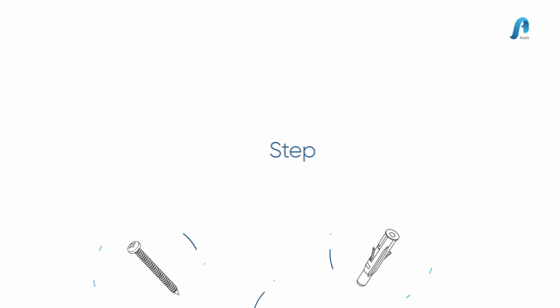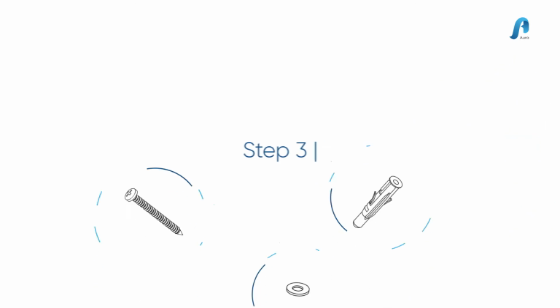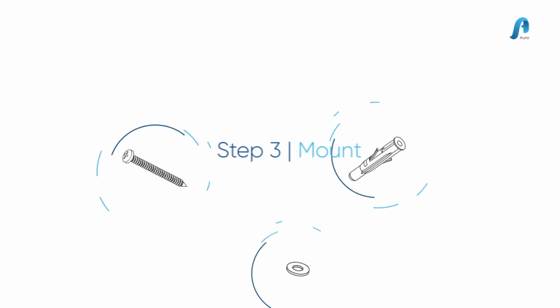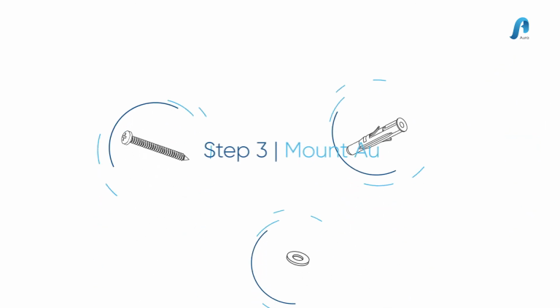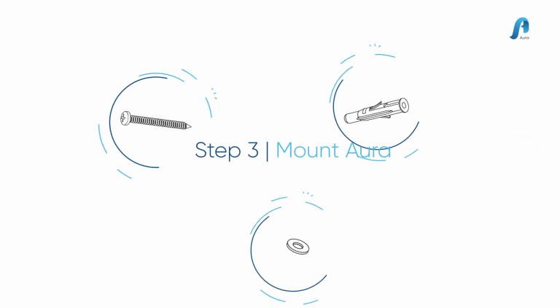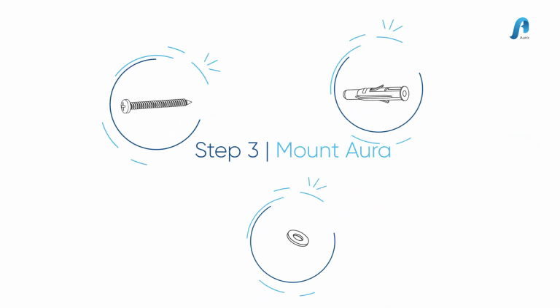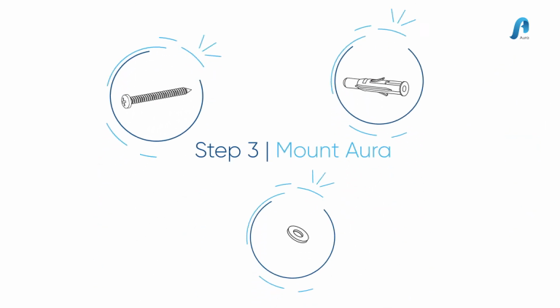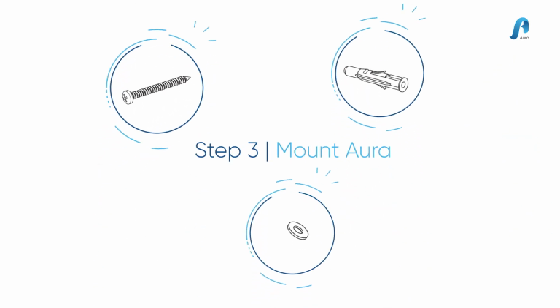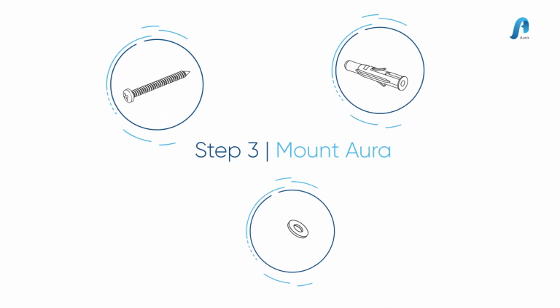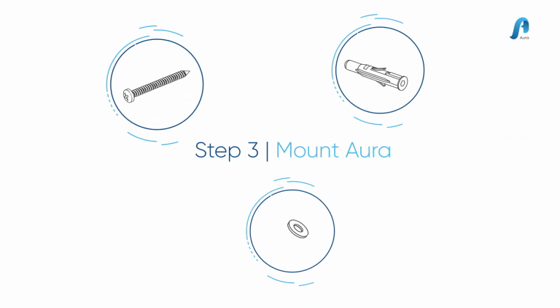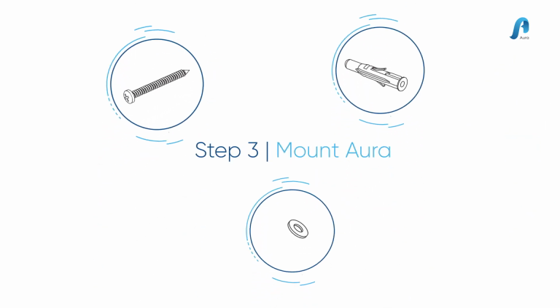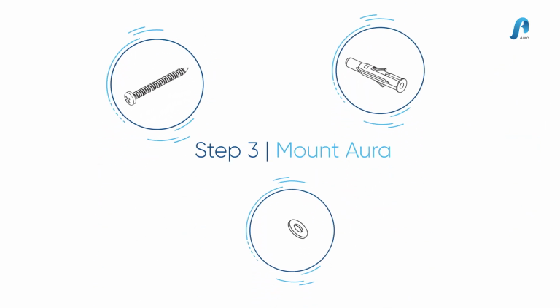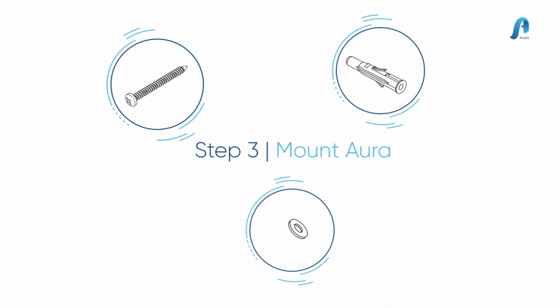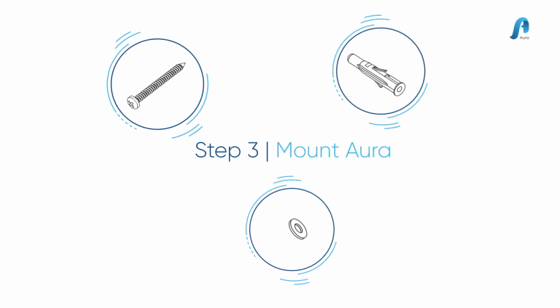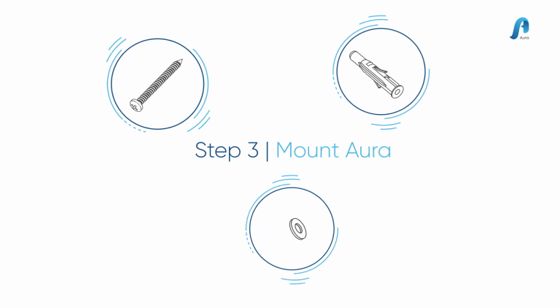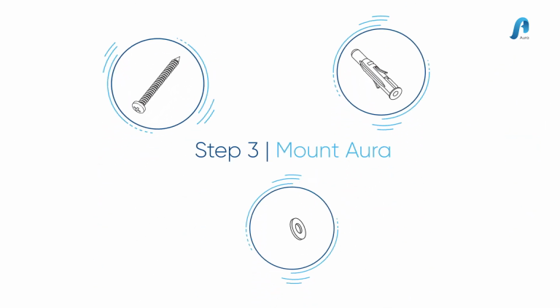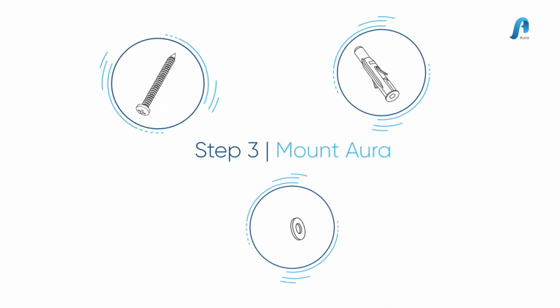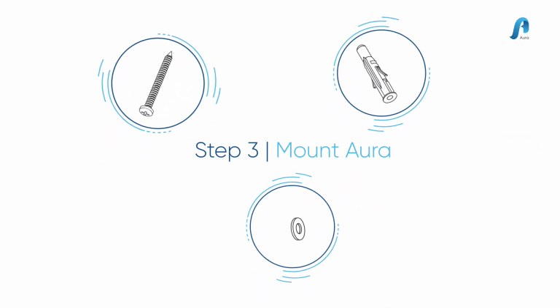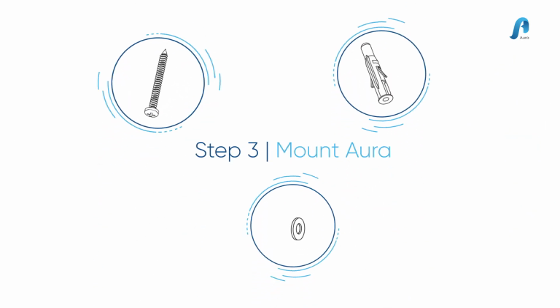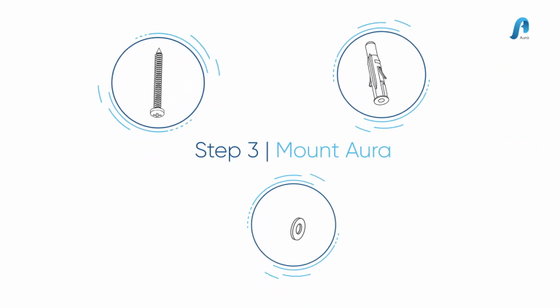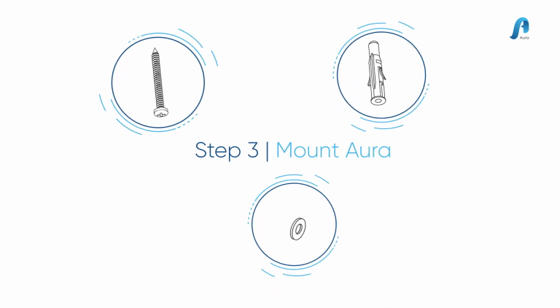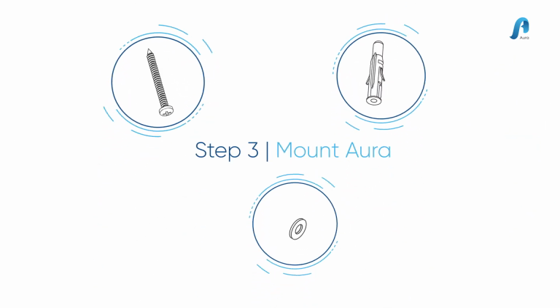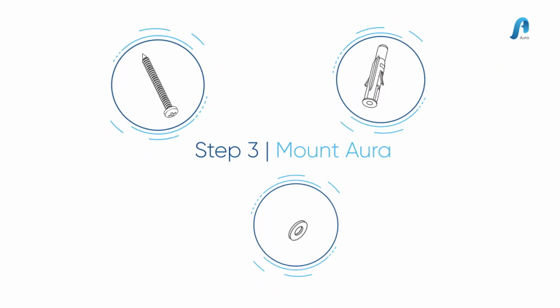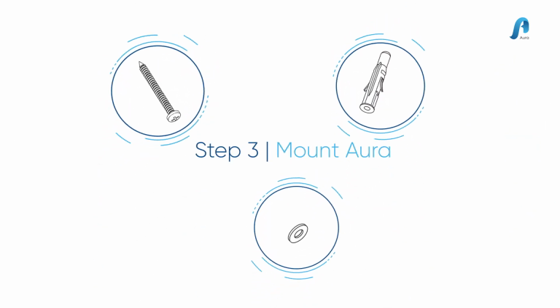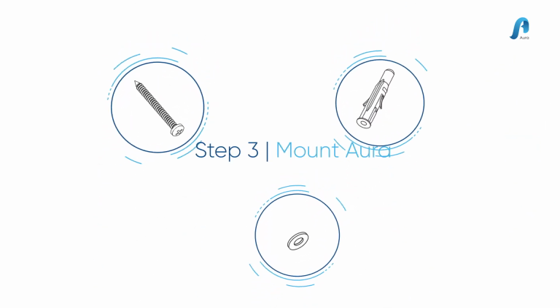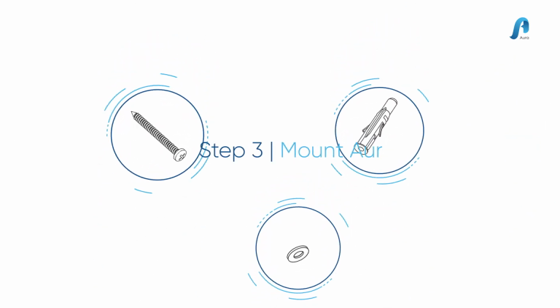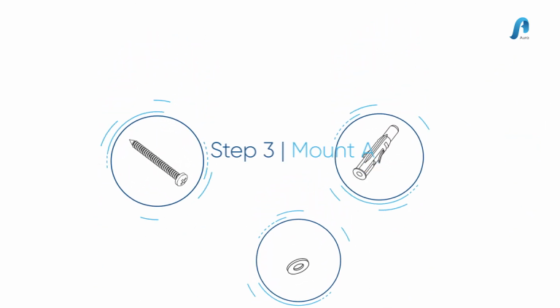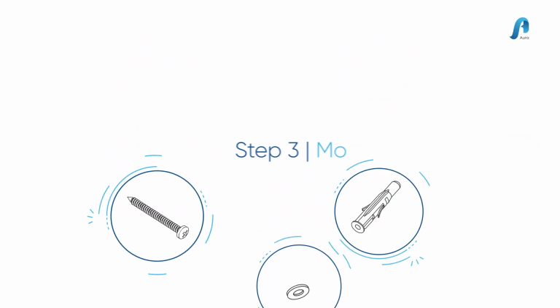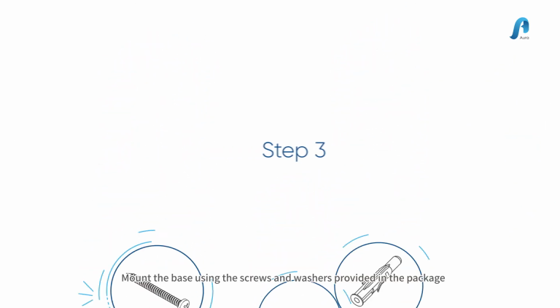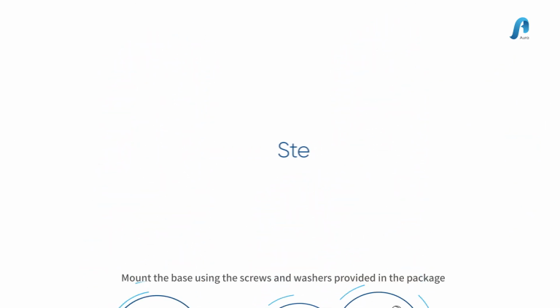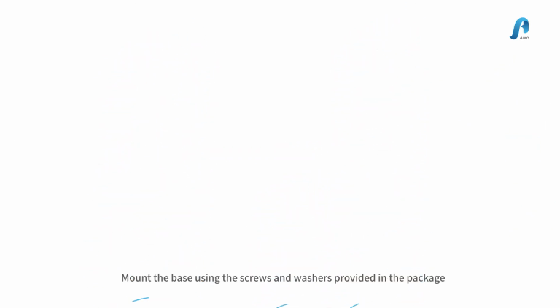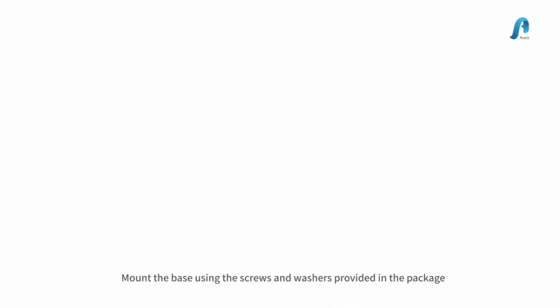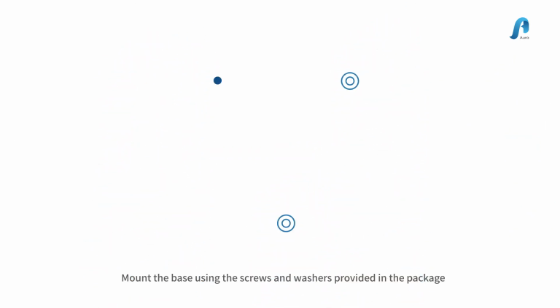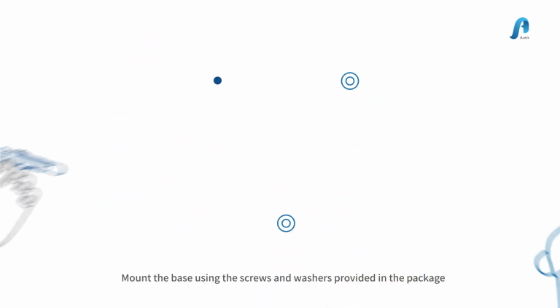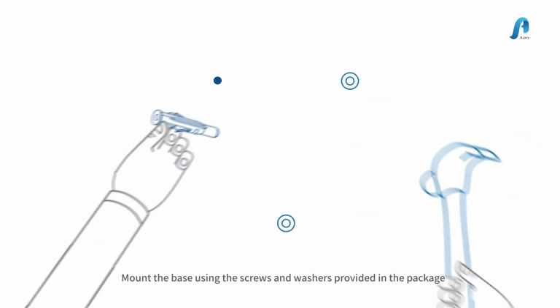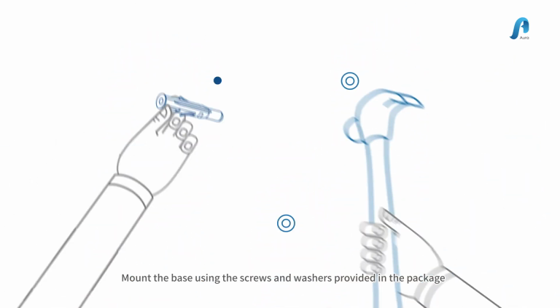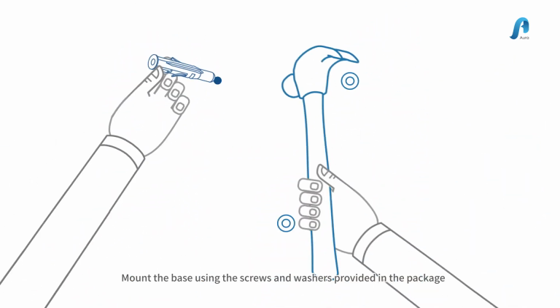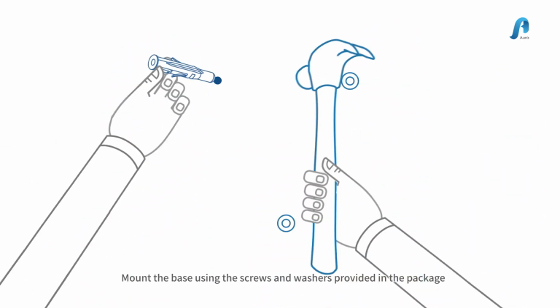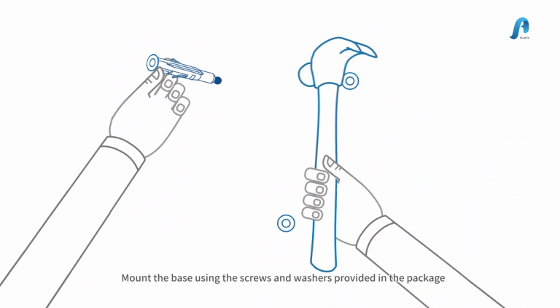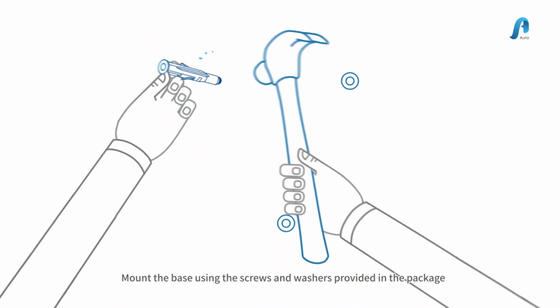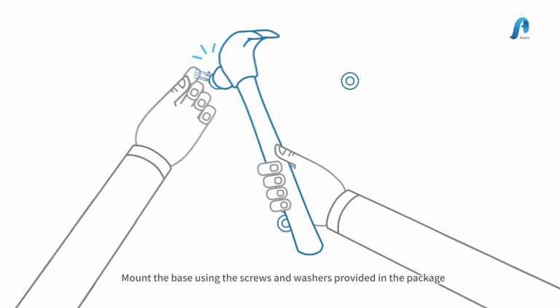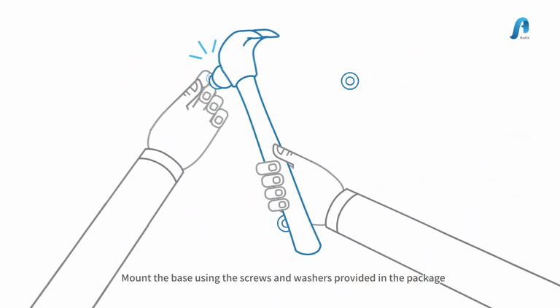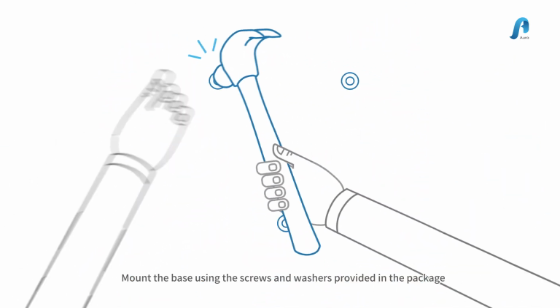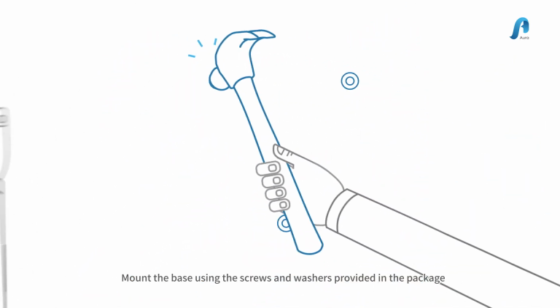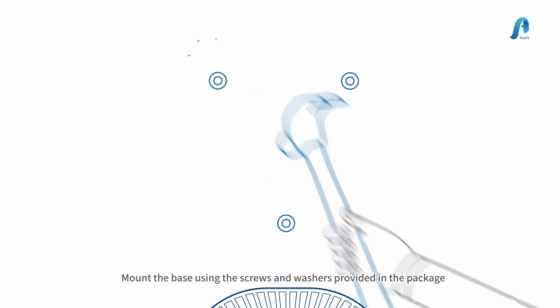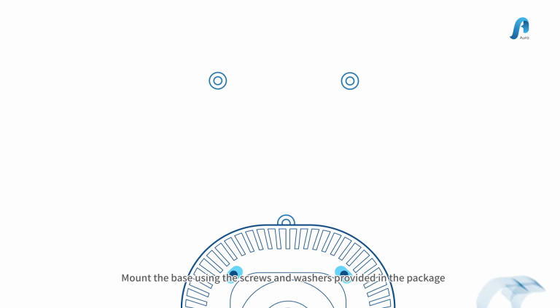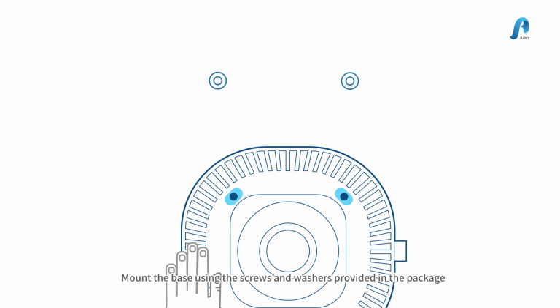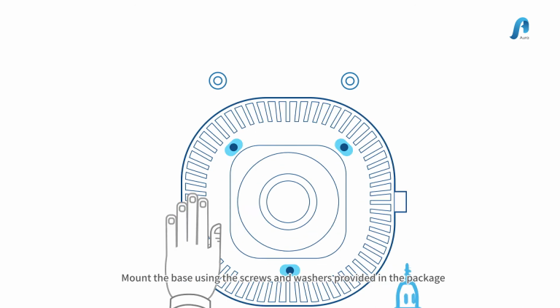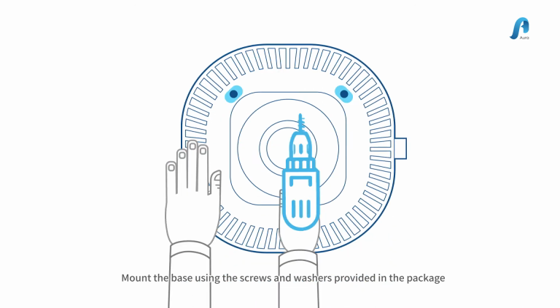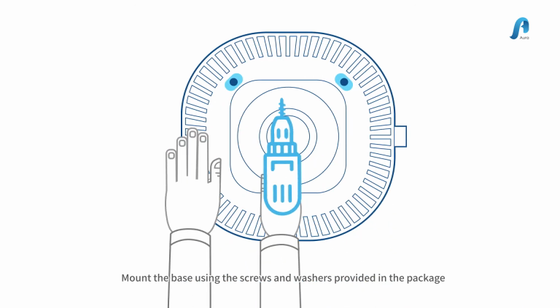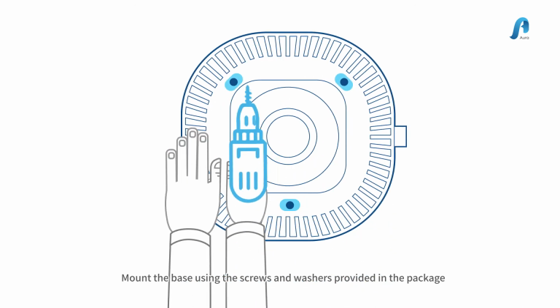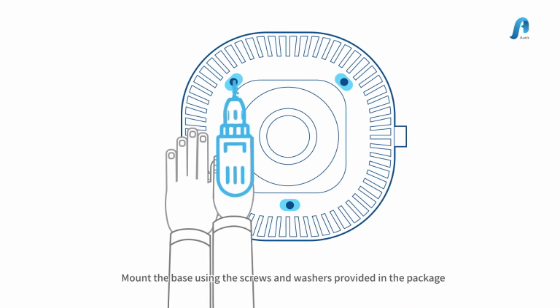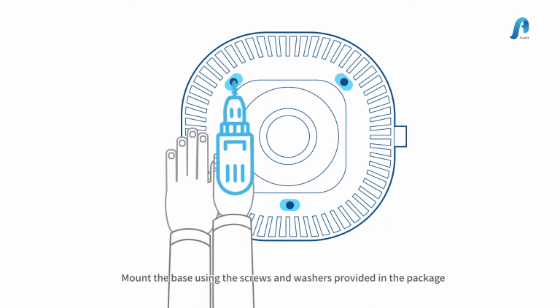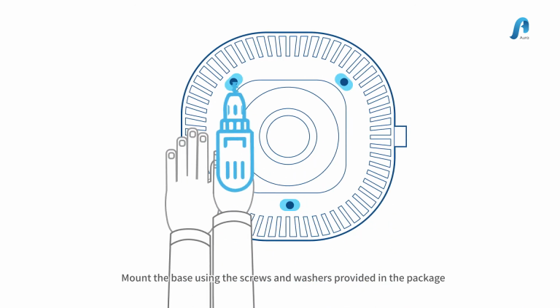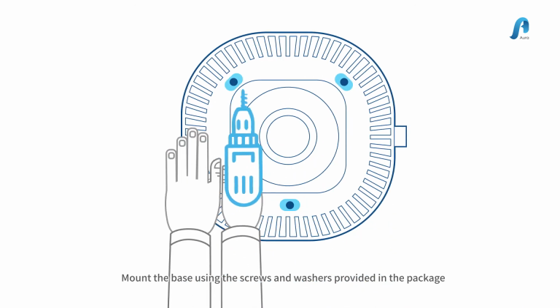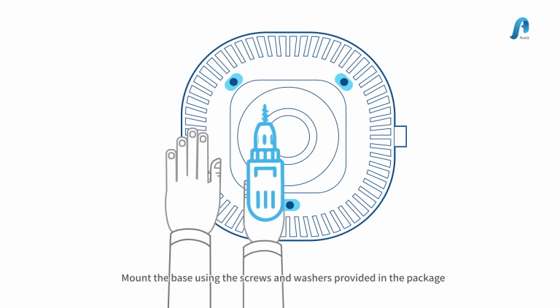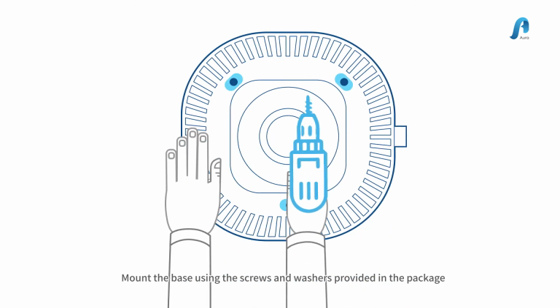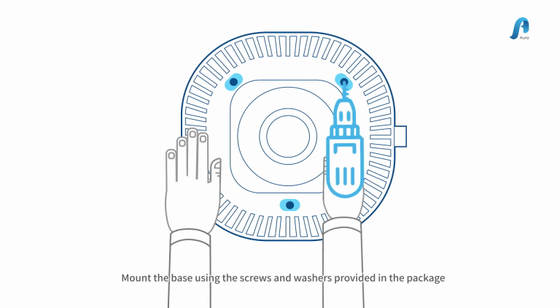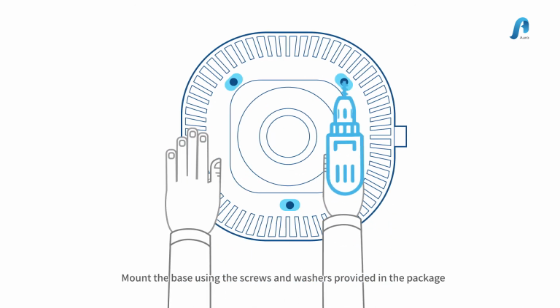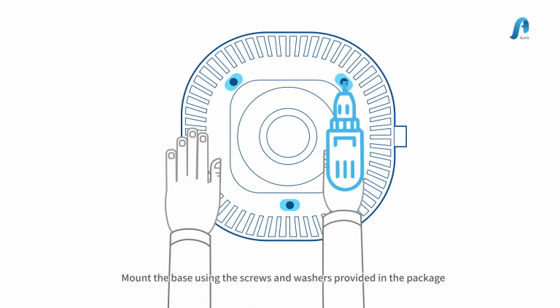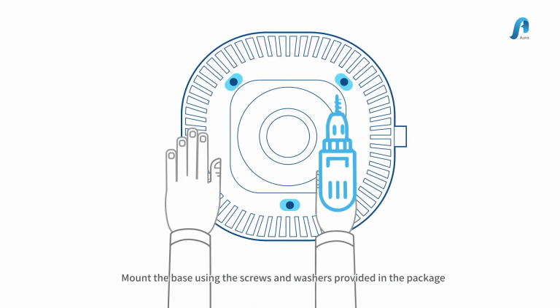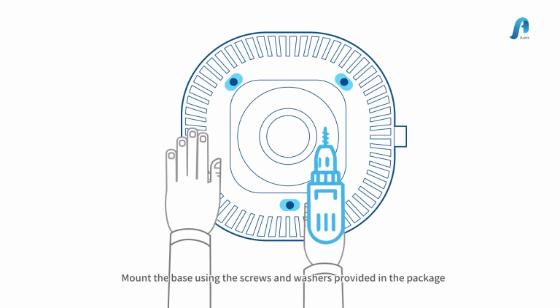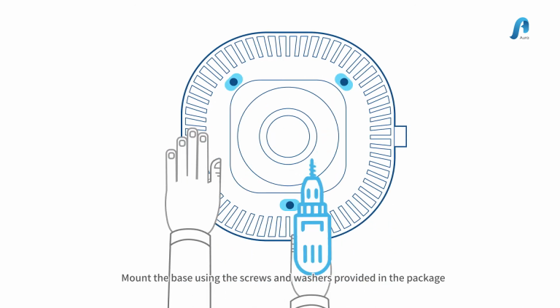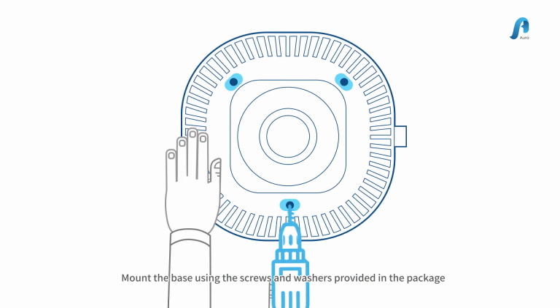Step 3: Mount Aura. Mount the base using the screws and washers provided in the package.